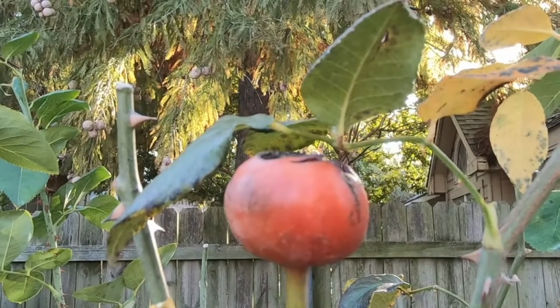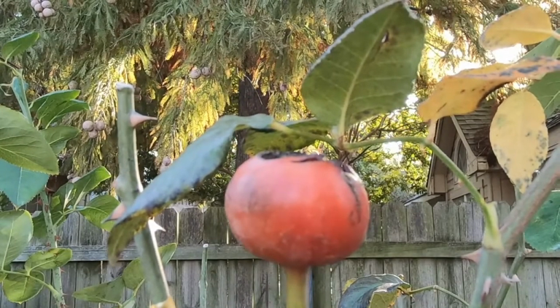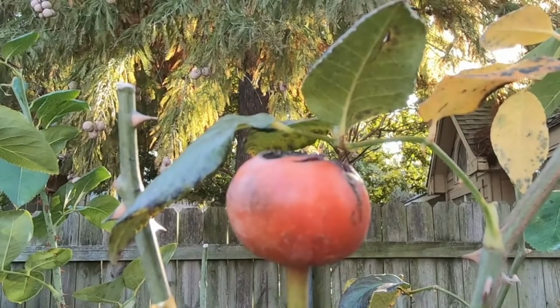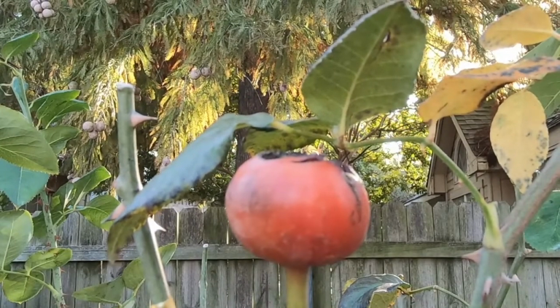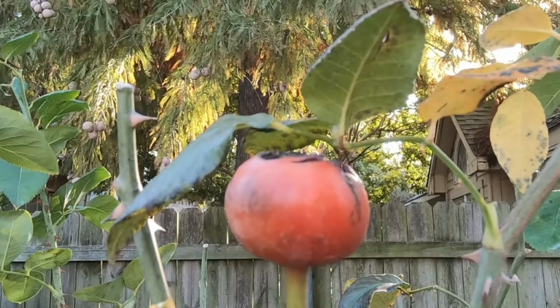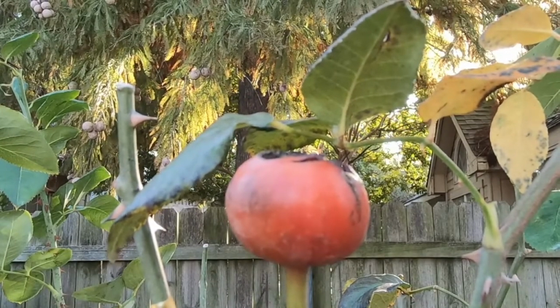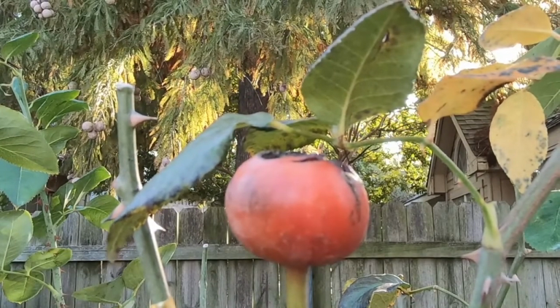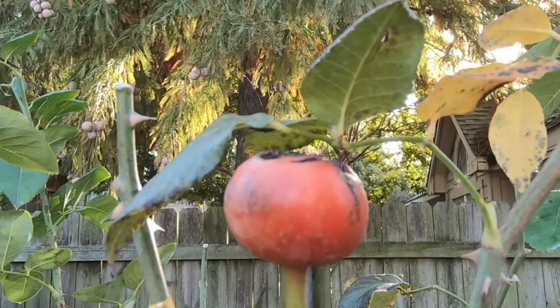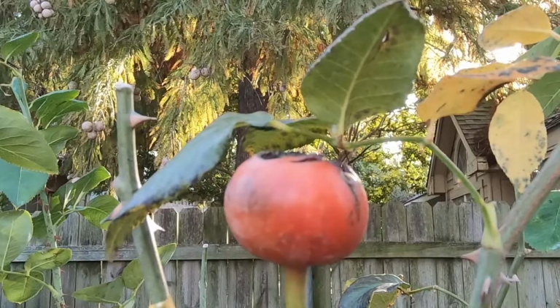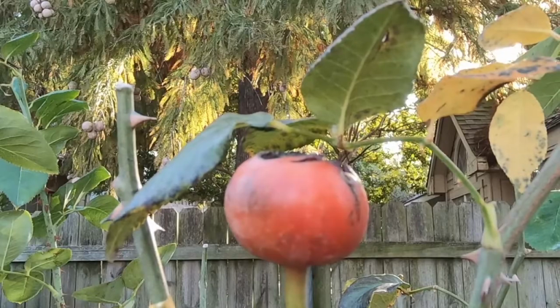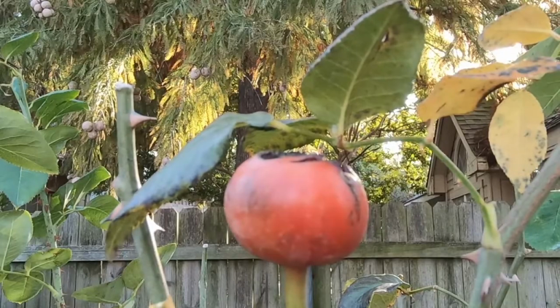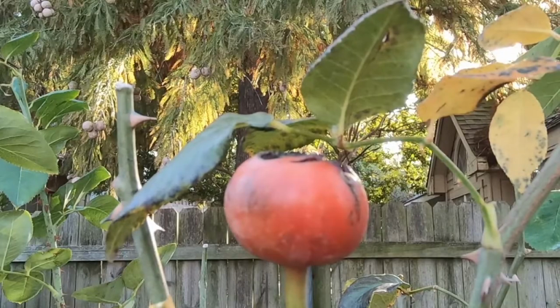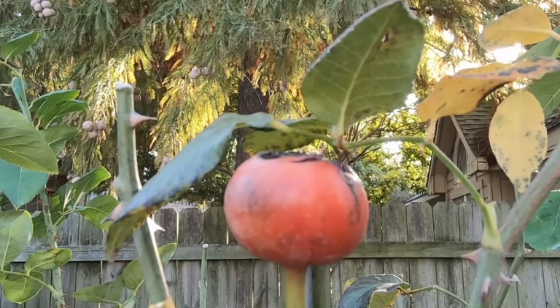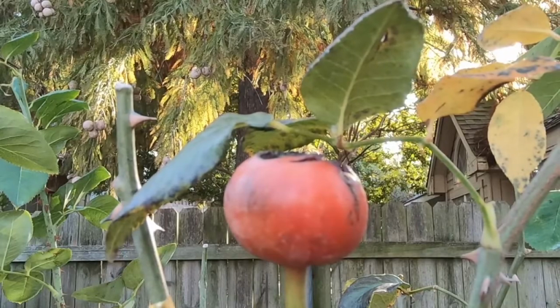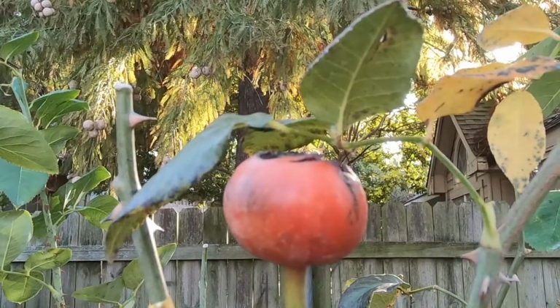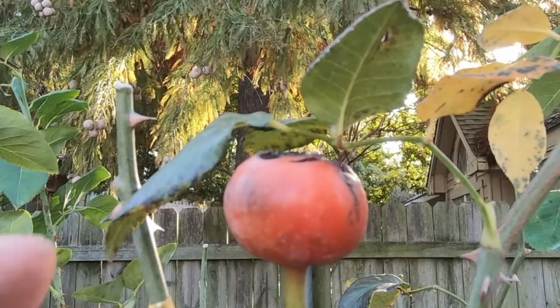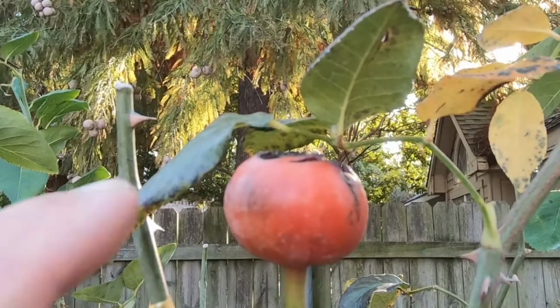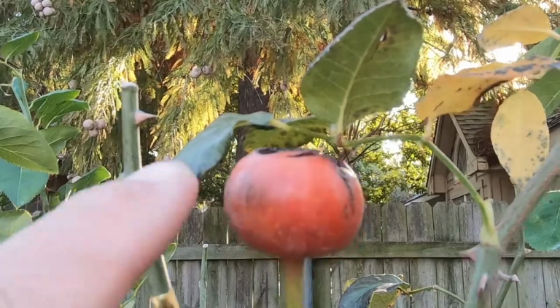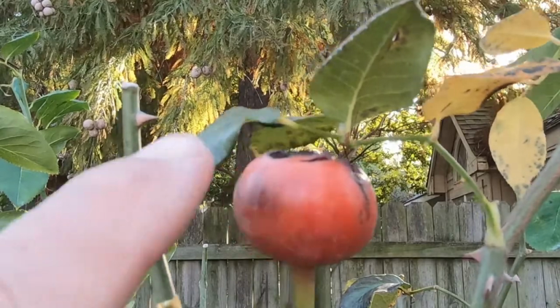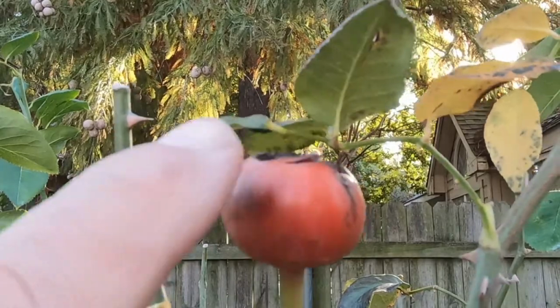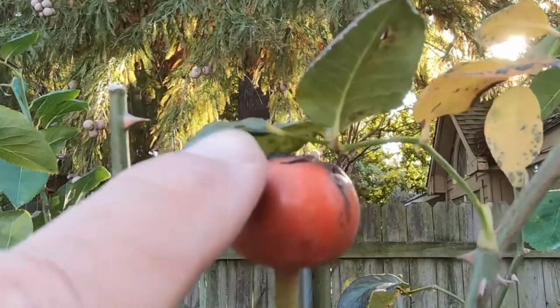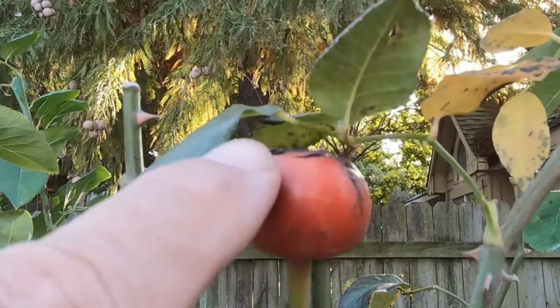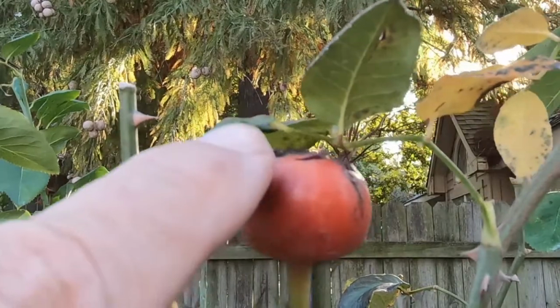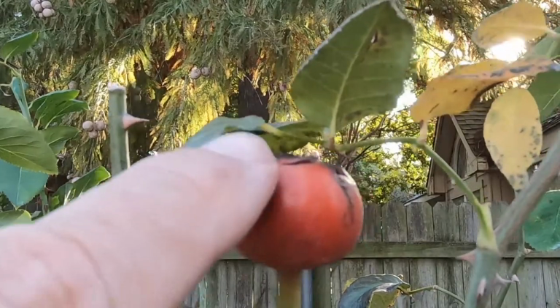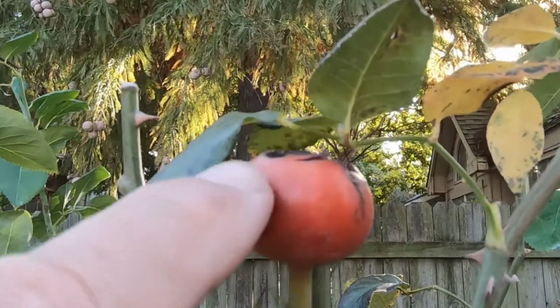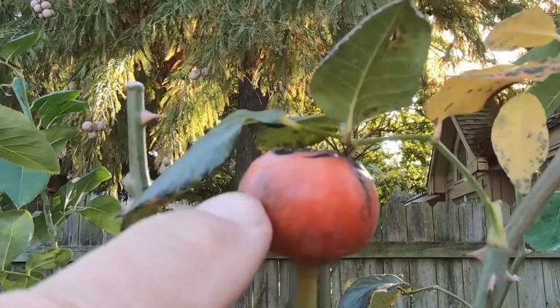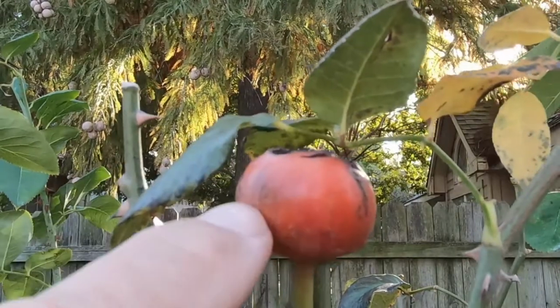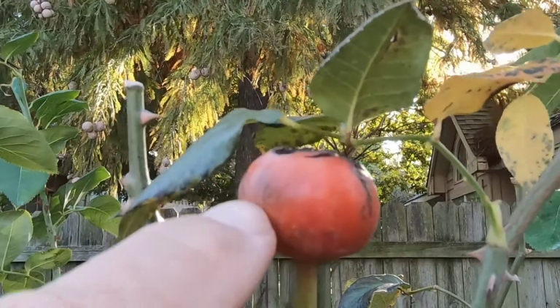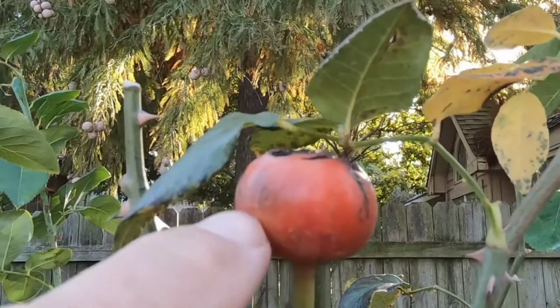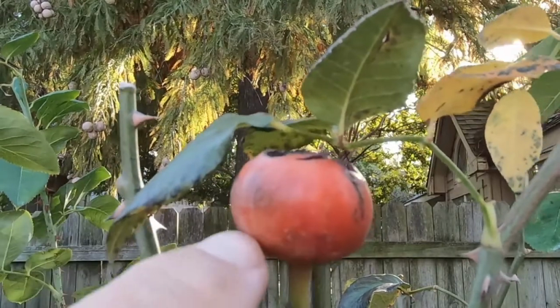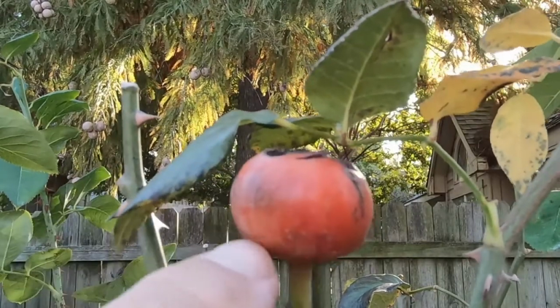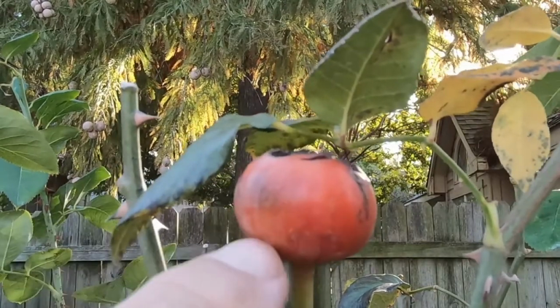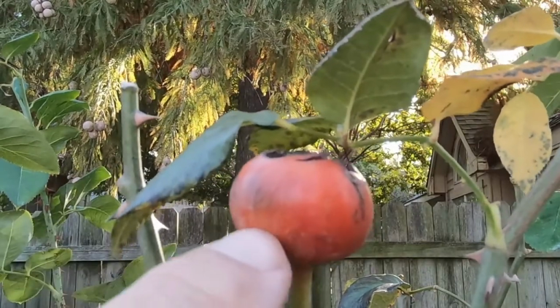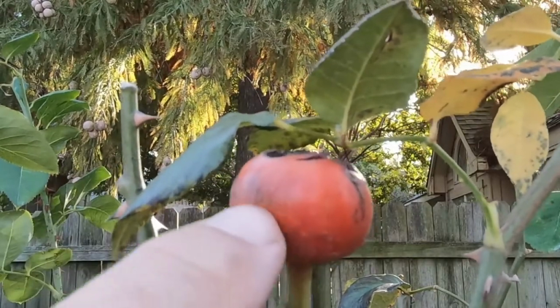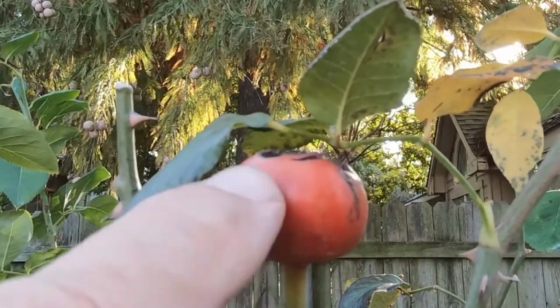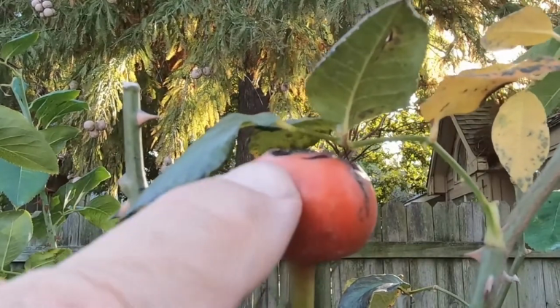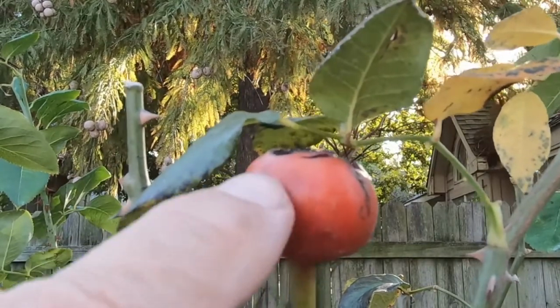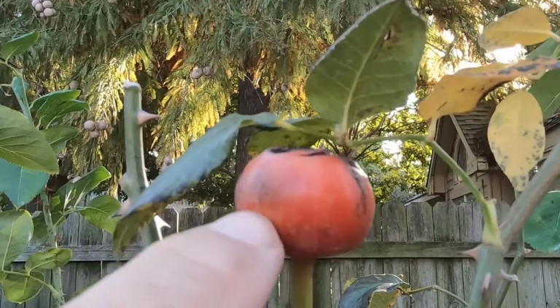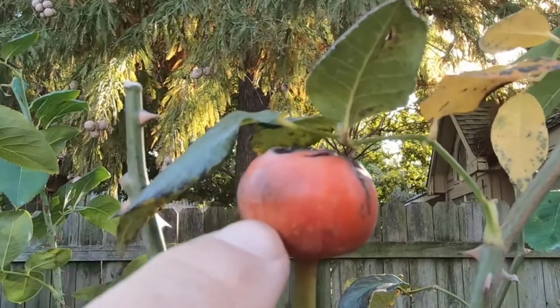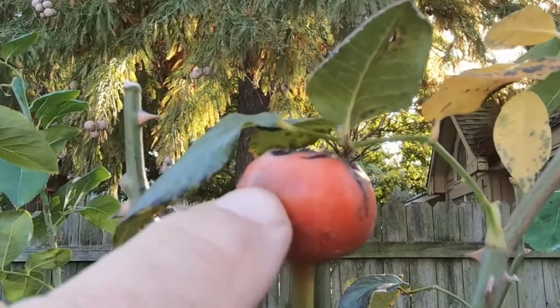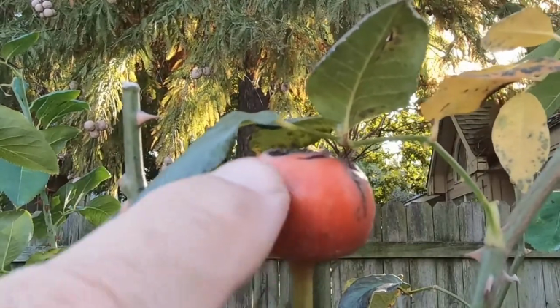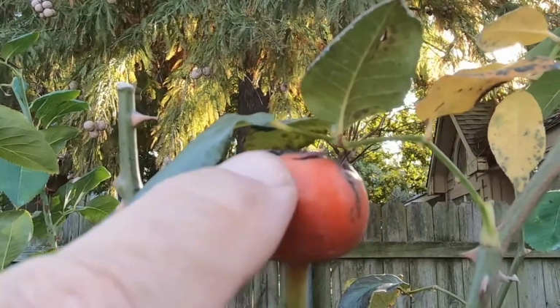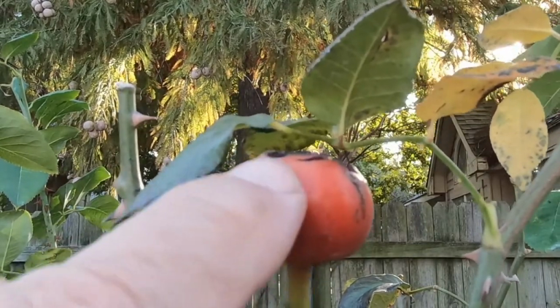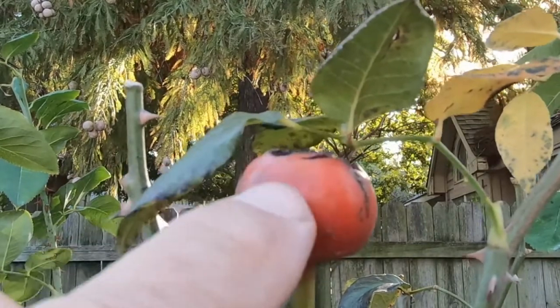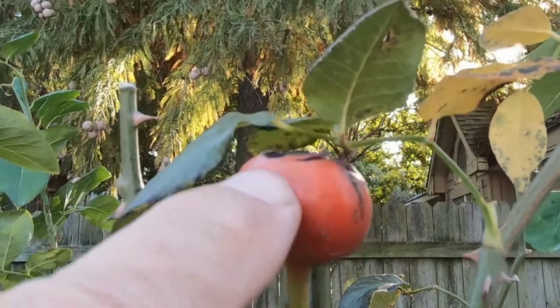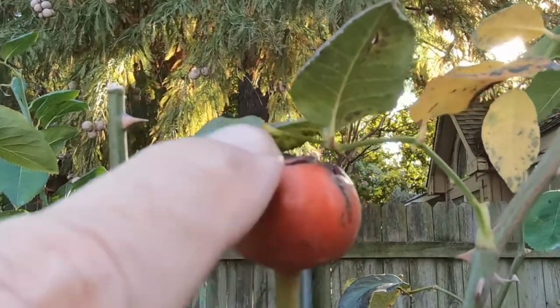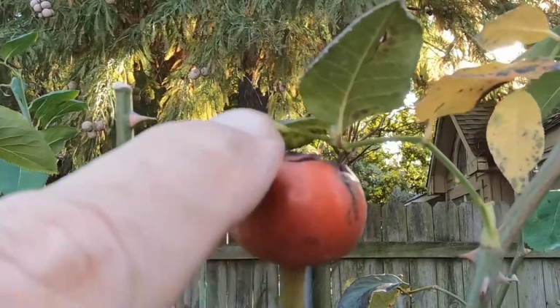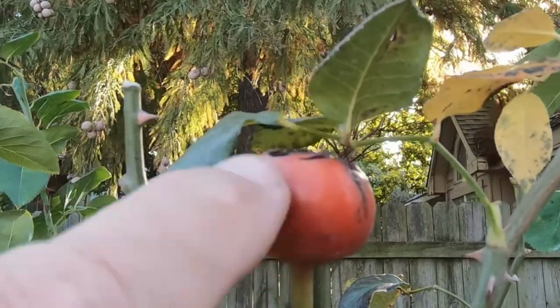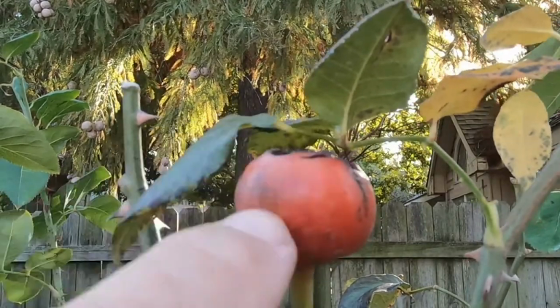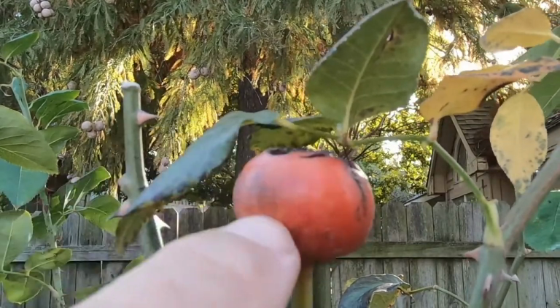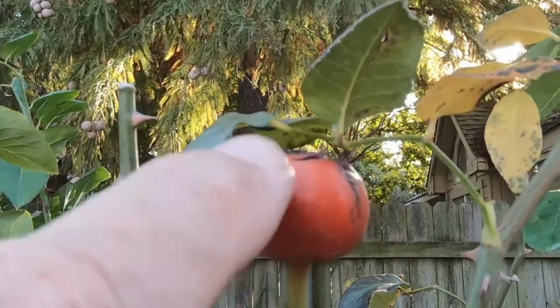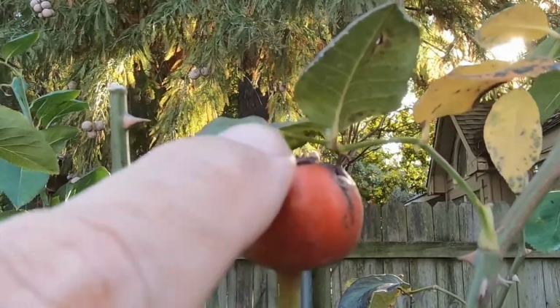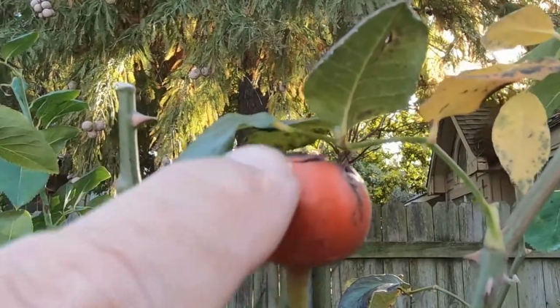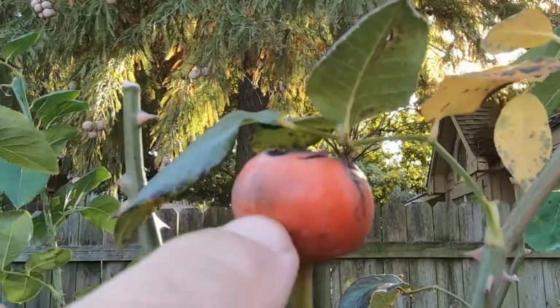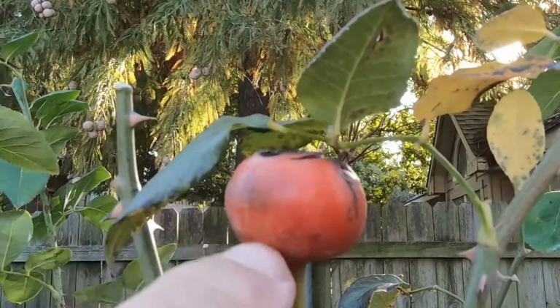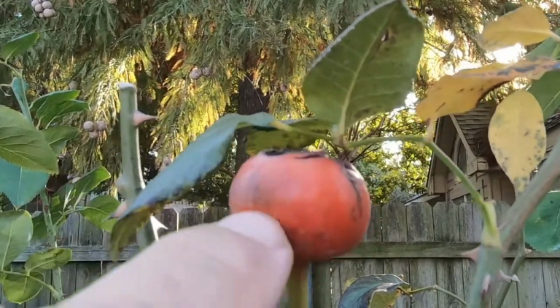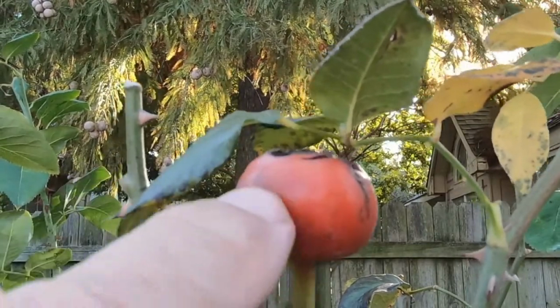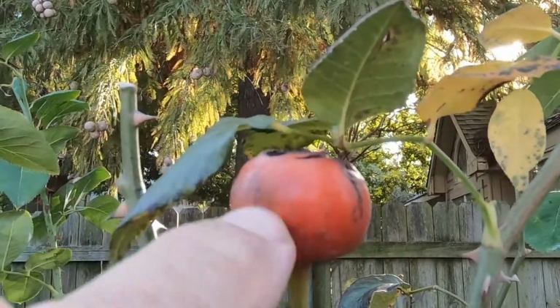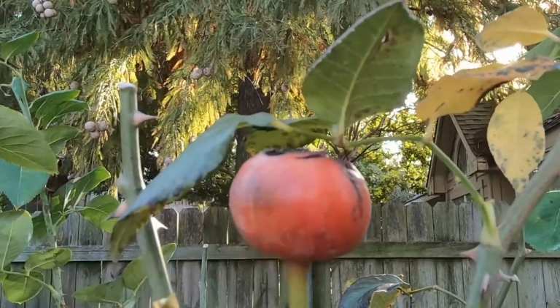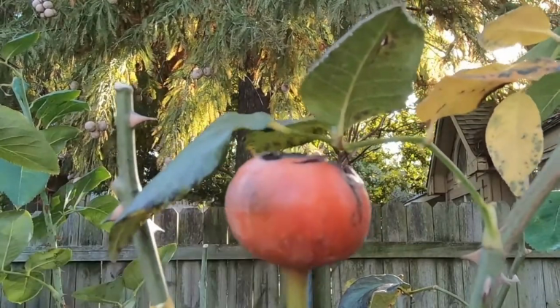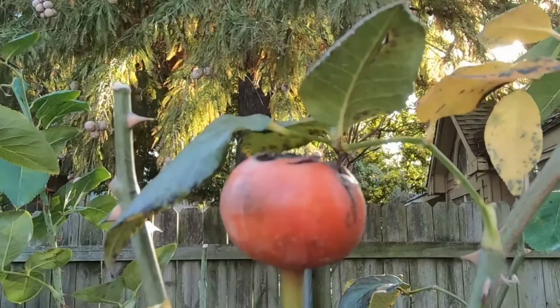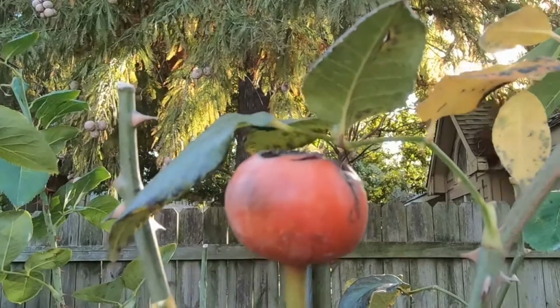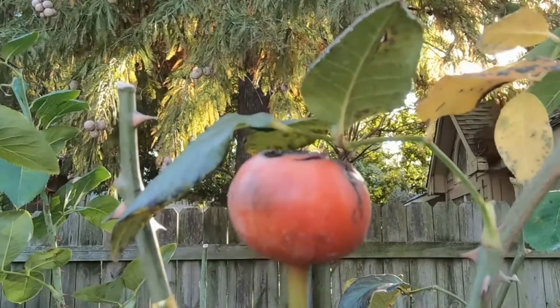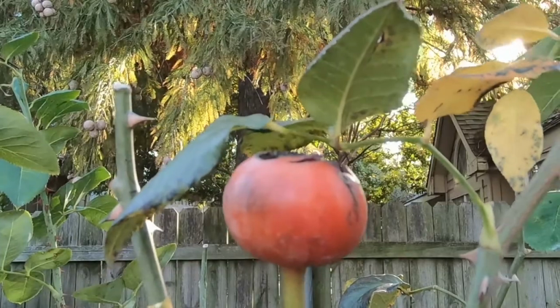Welcome back to Grow New Plants. Today I've got a rosehip and I'm going to harvest and store the seeds out of it.